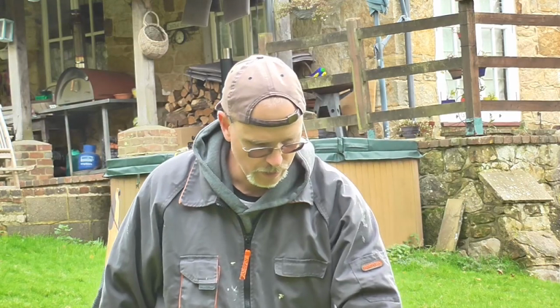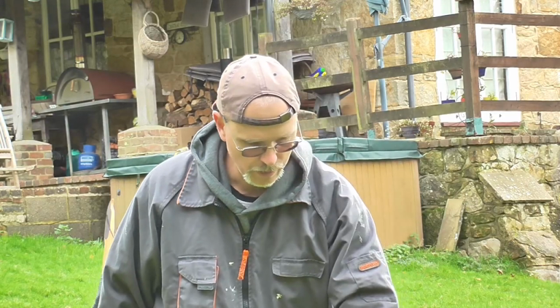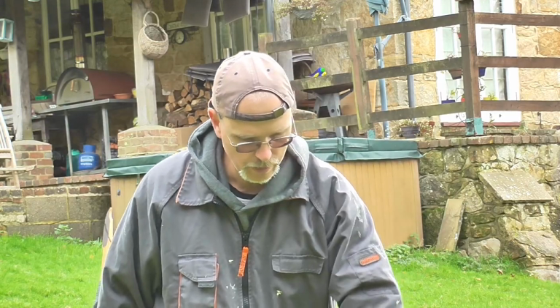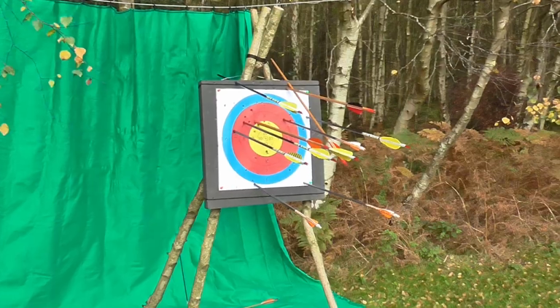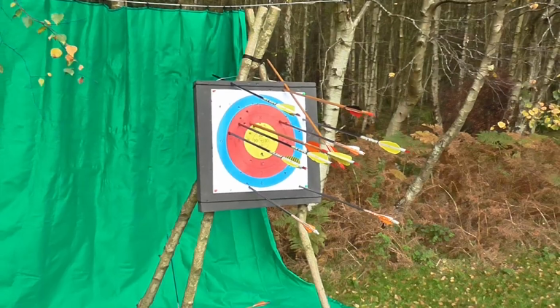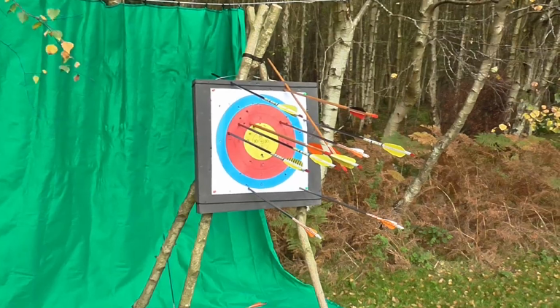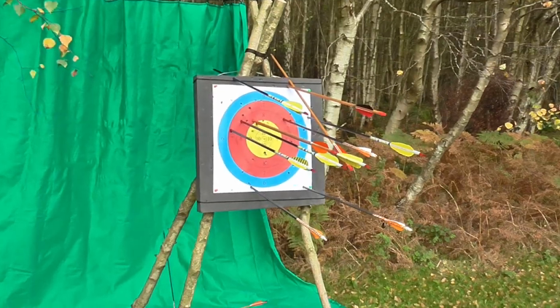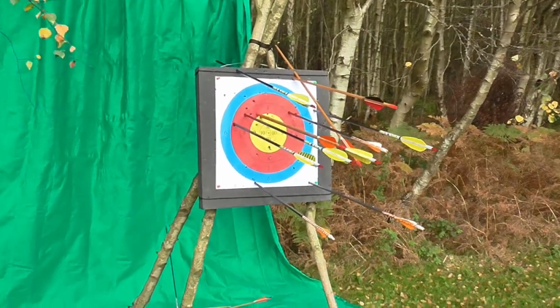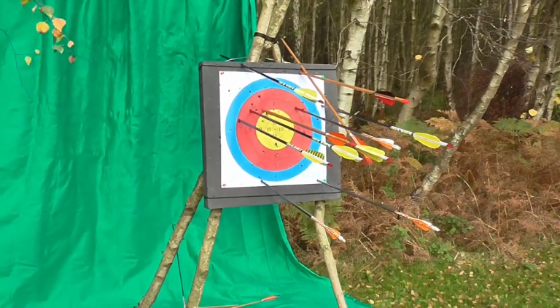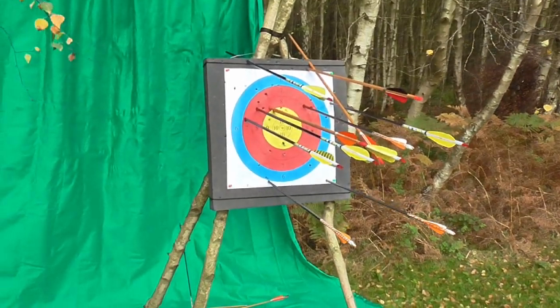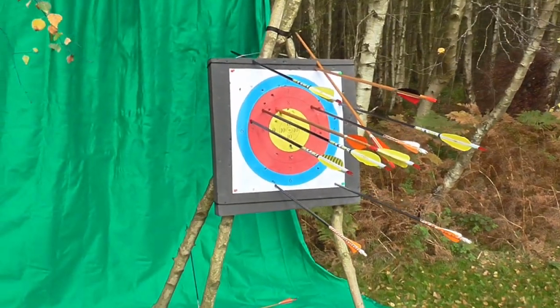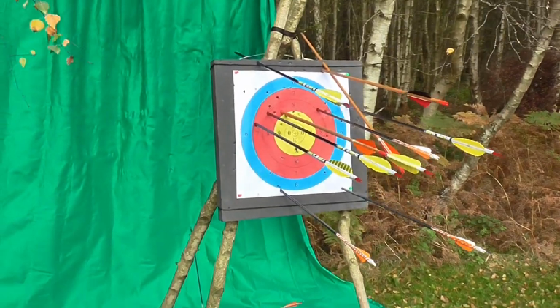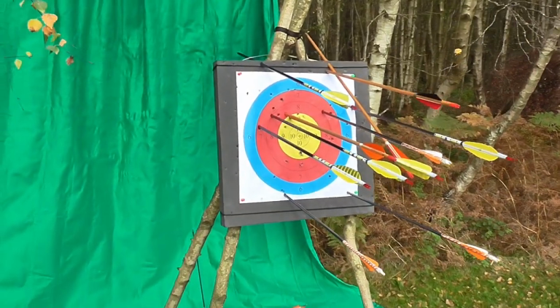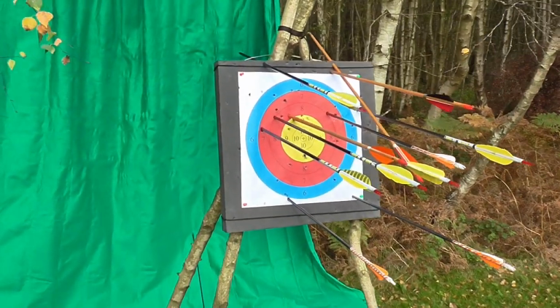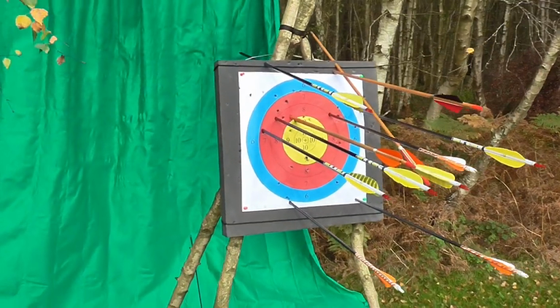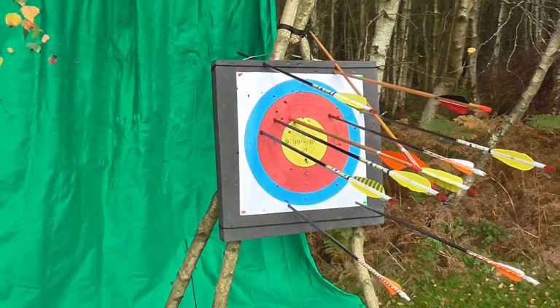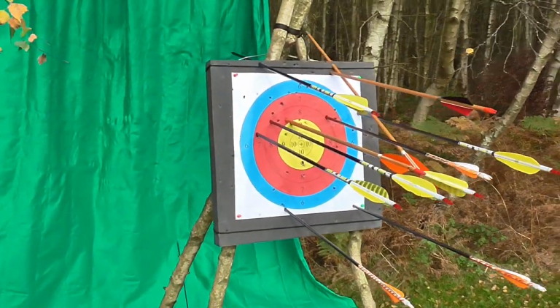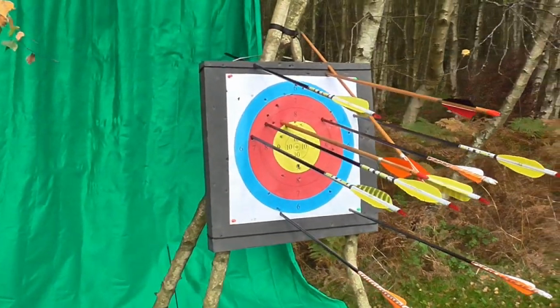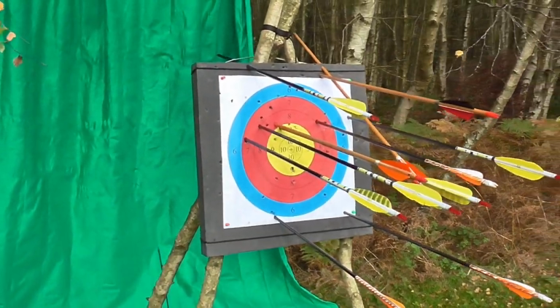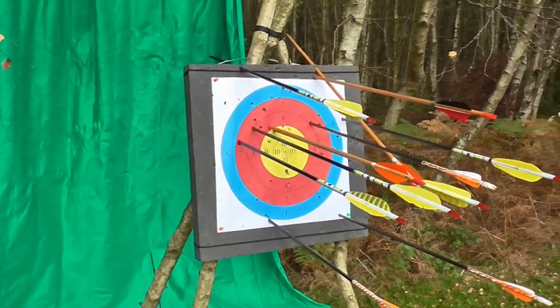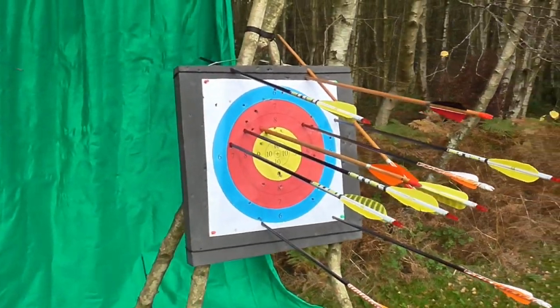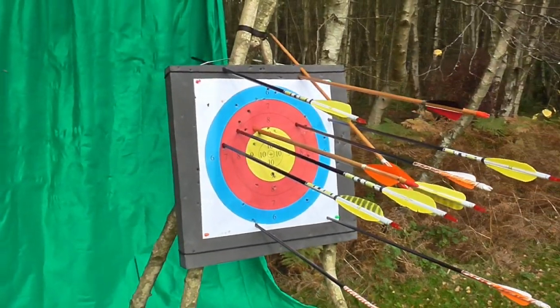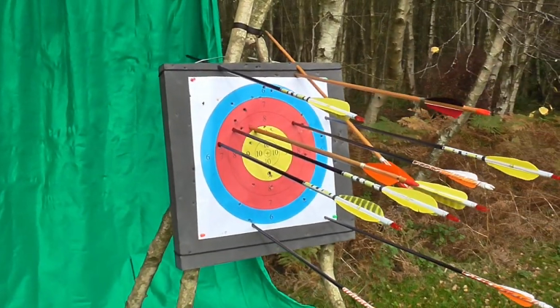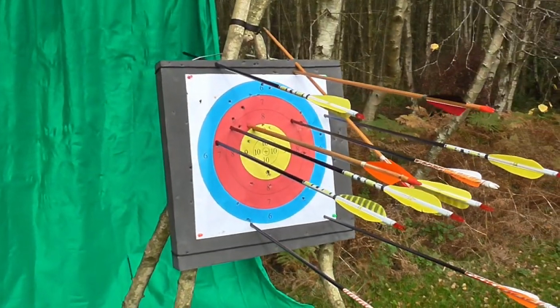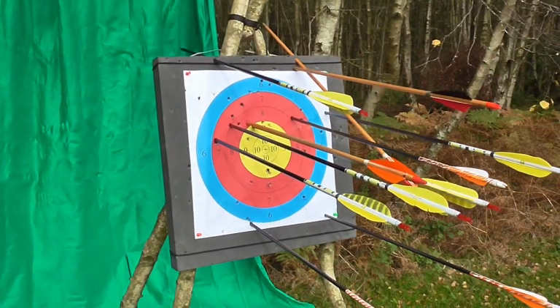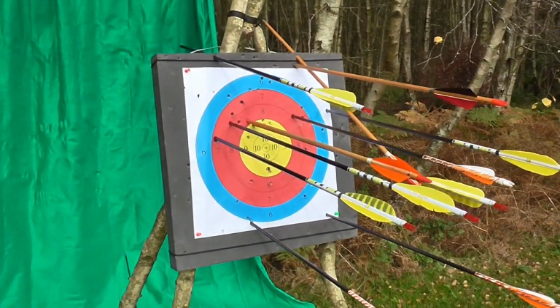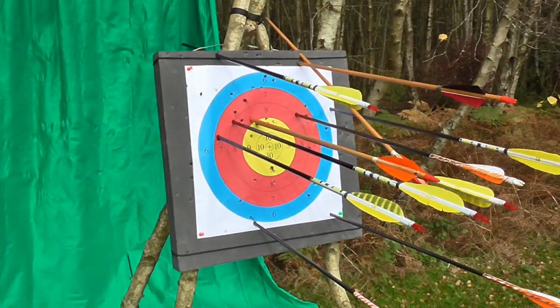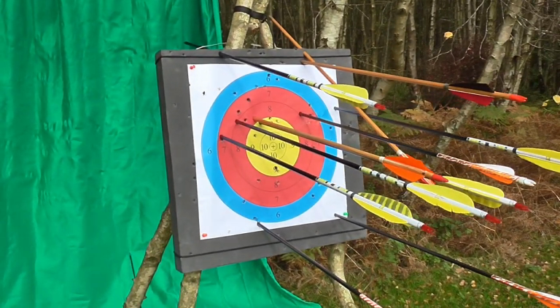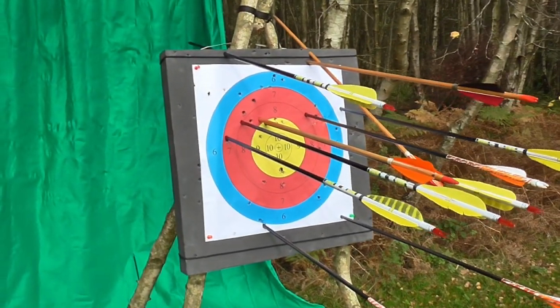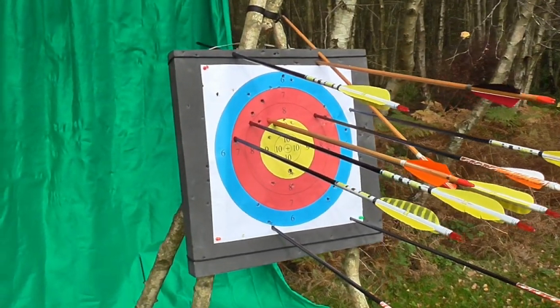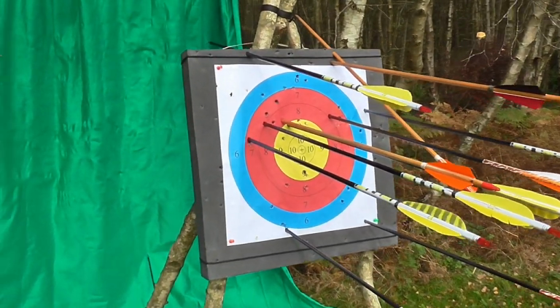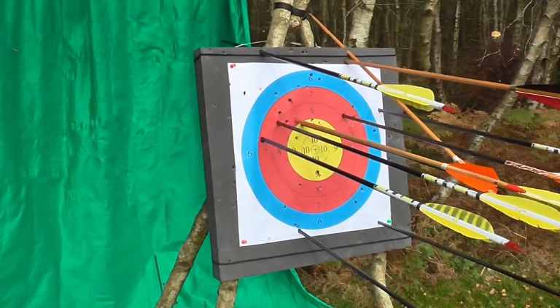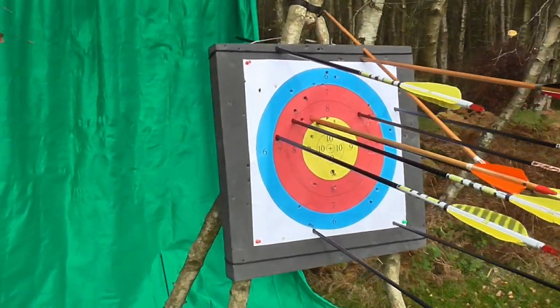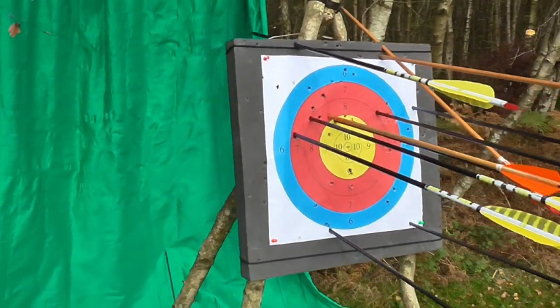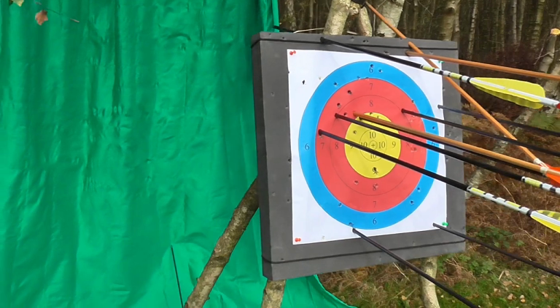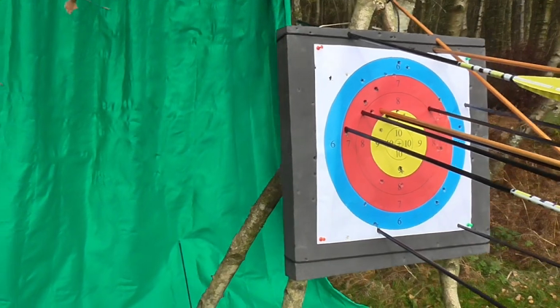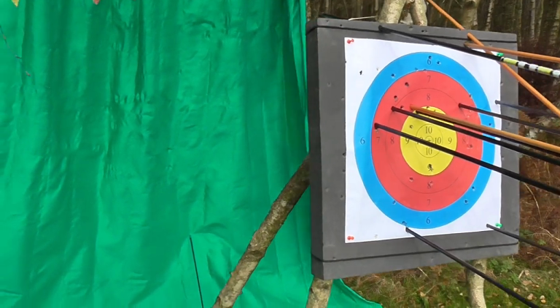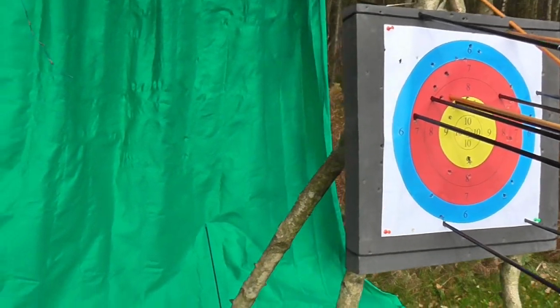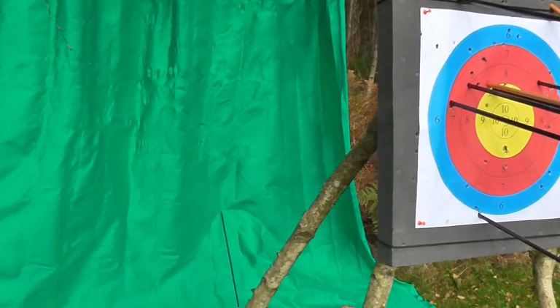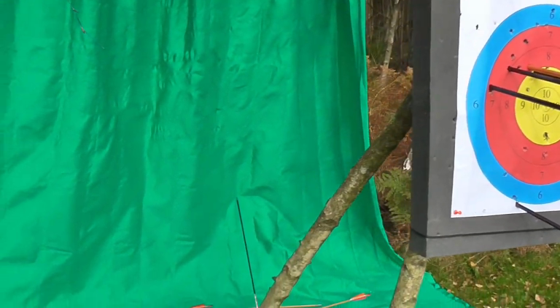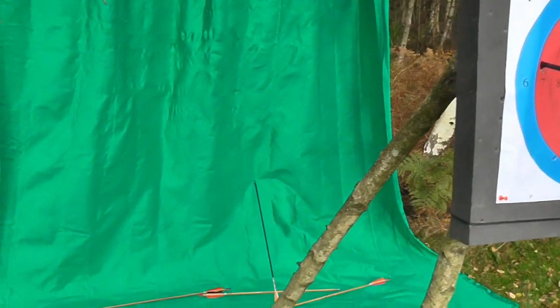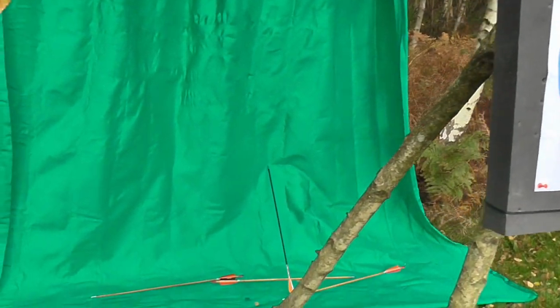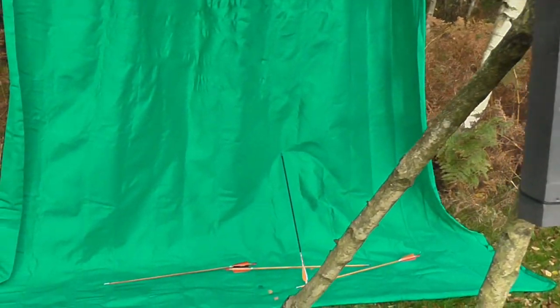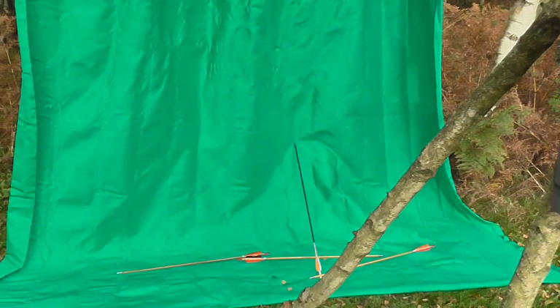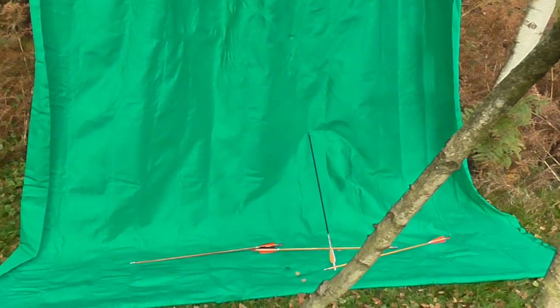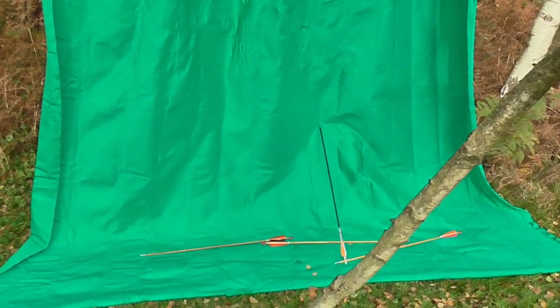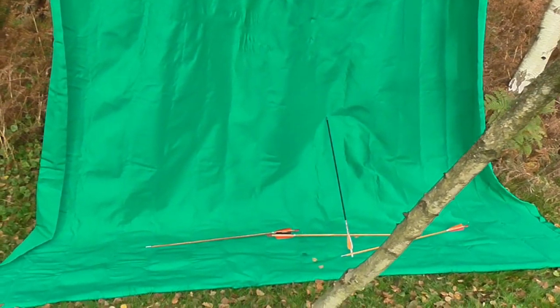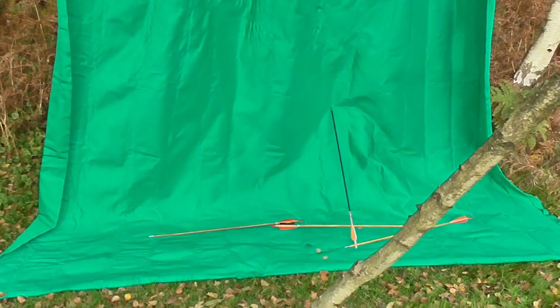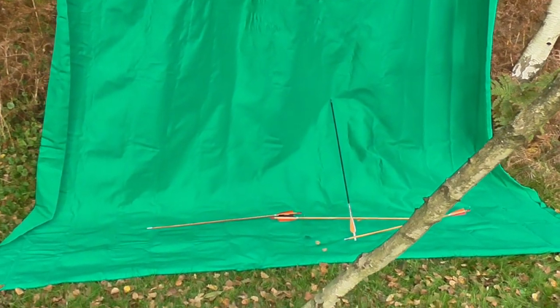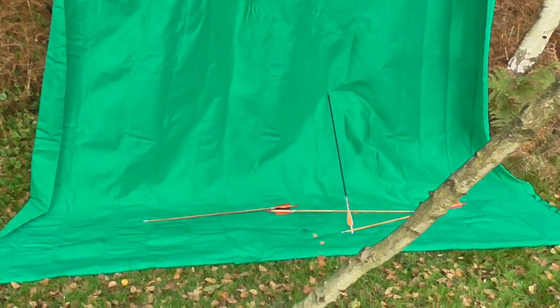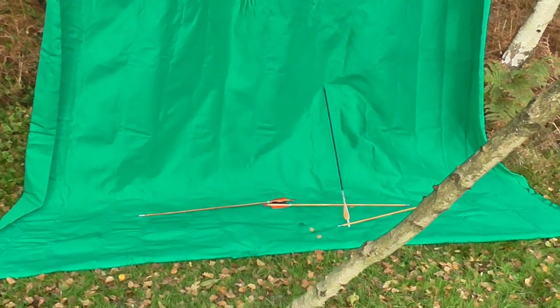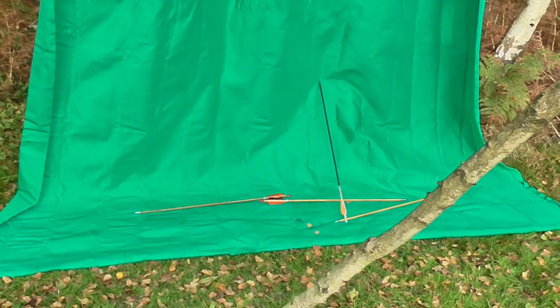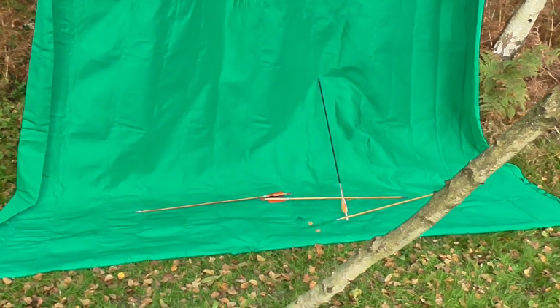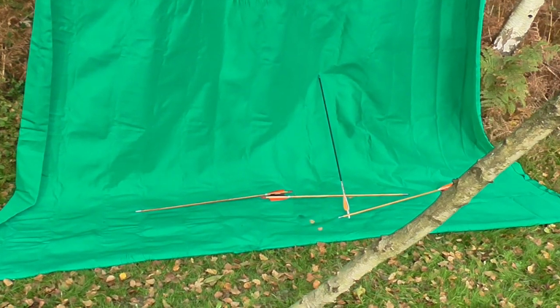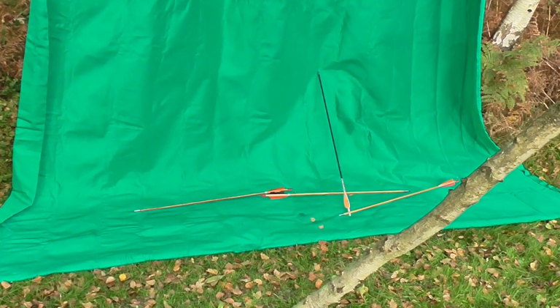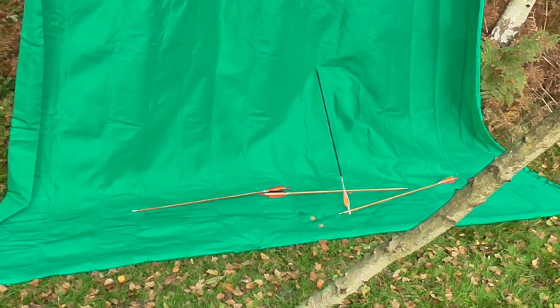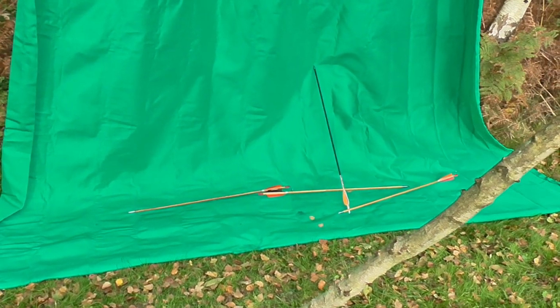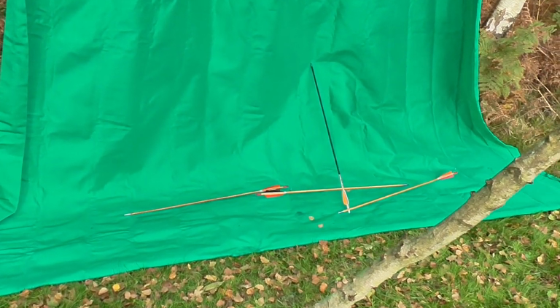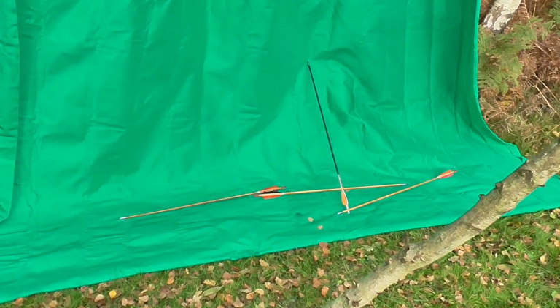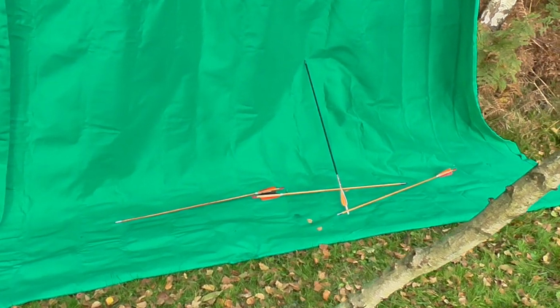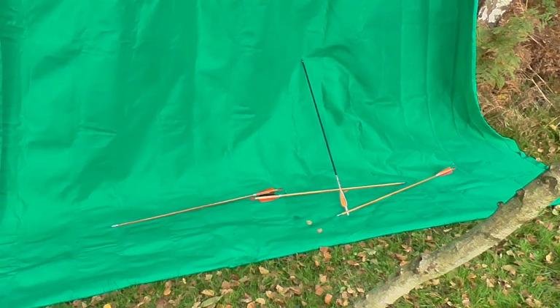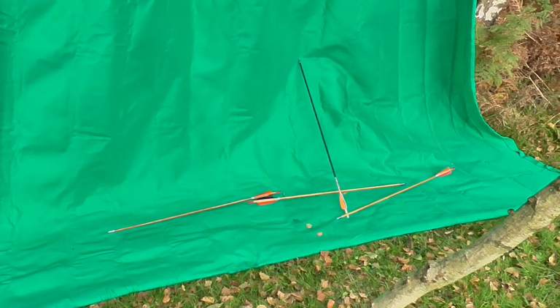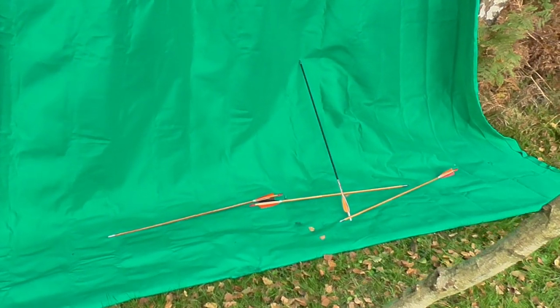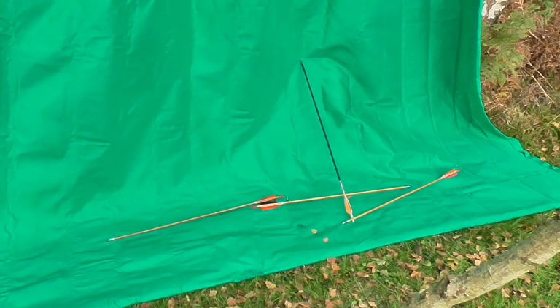I'm not a good archer, so I found this backstop net really useful as I don't have to spend countless minutes searching for arrows.